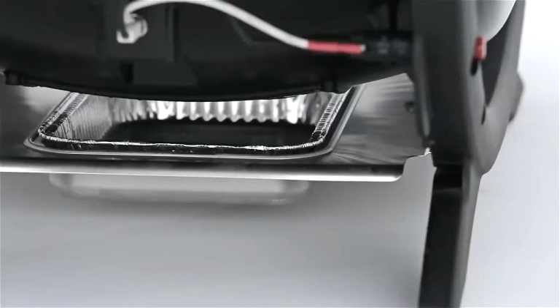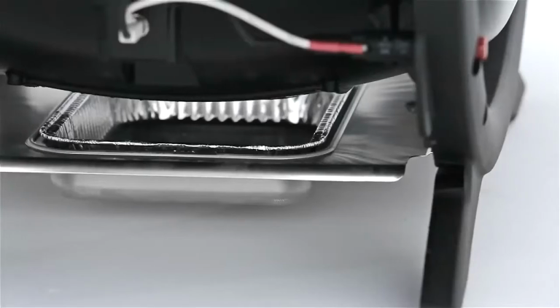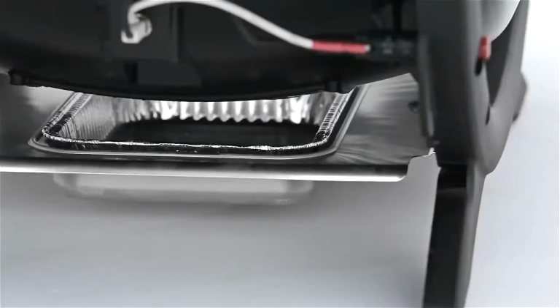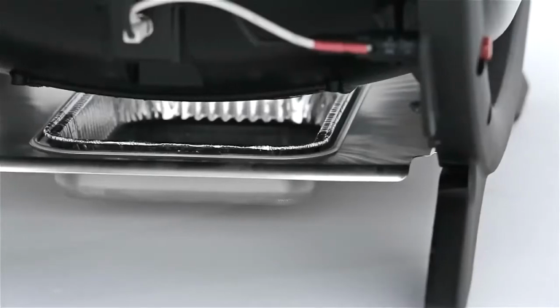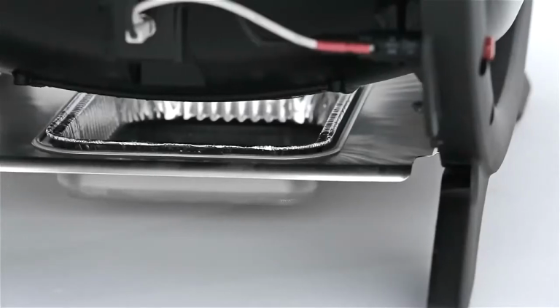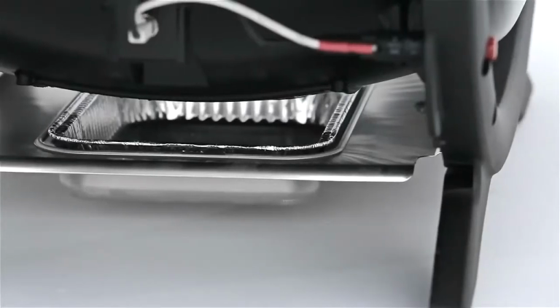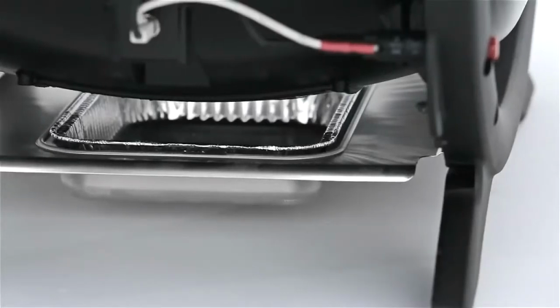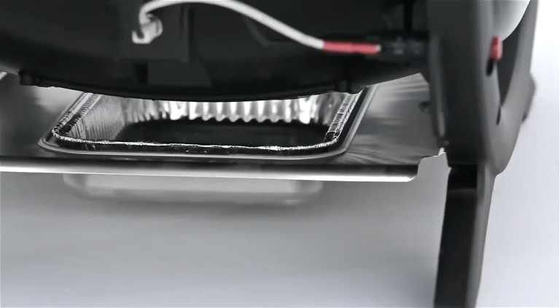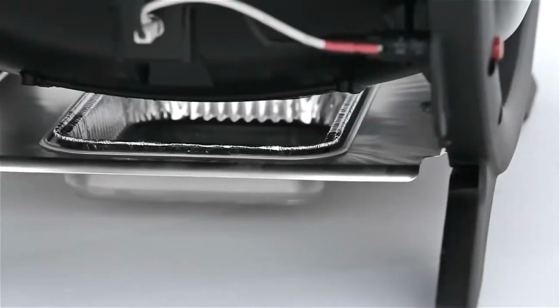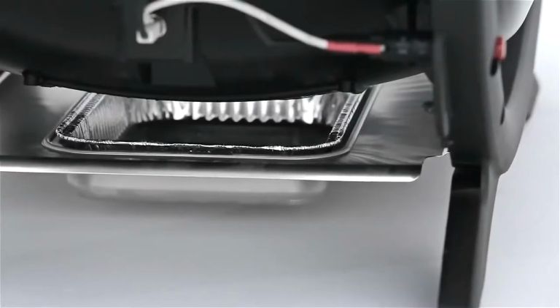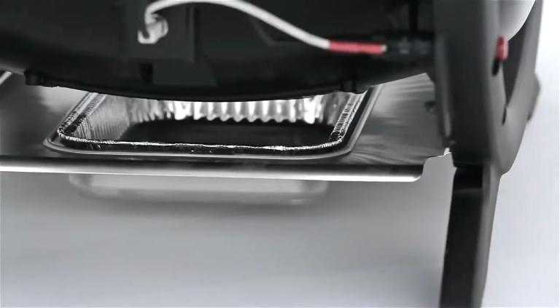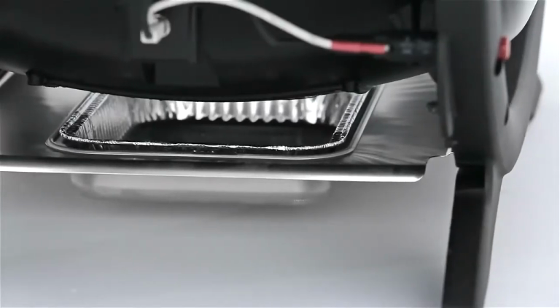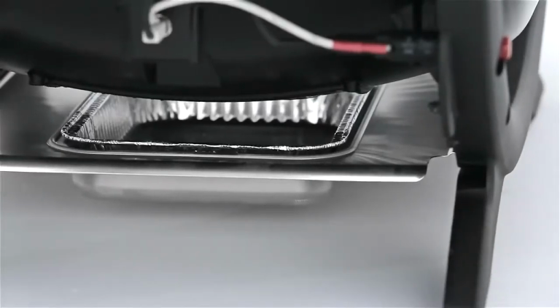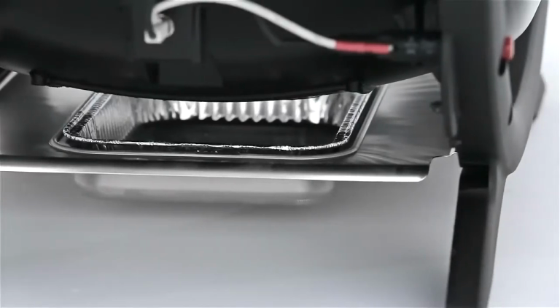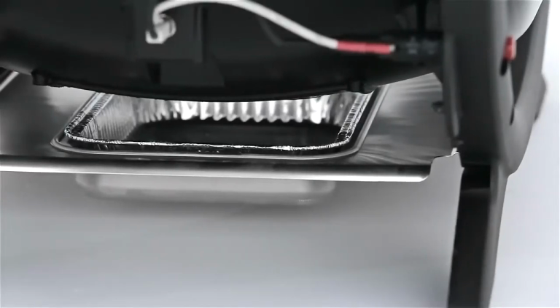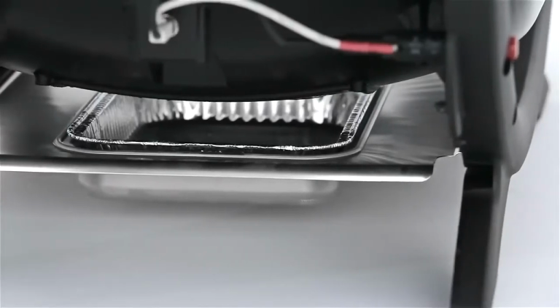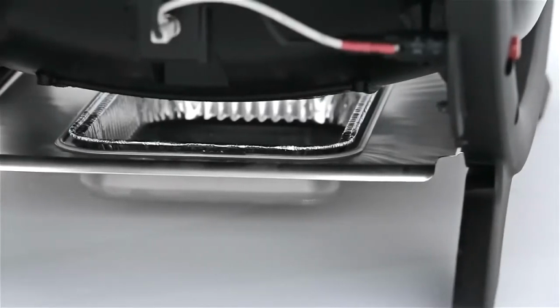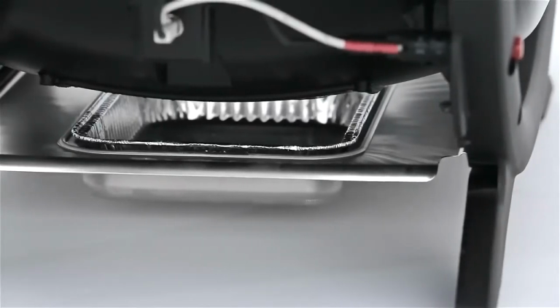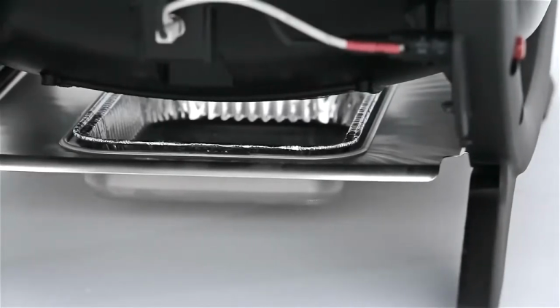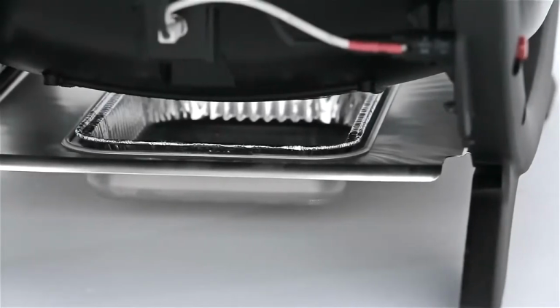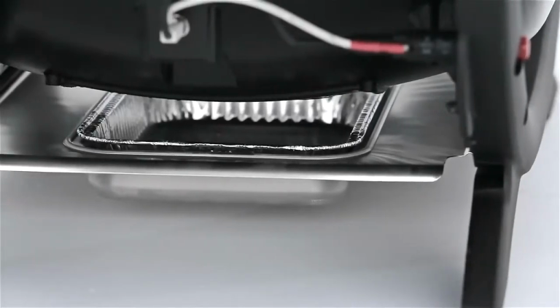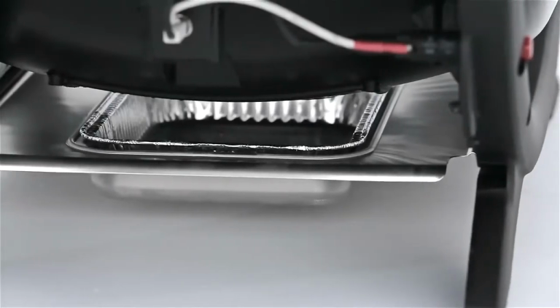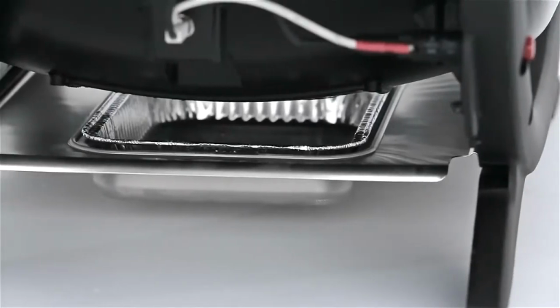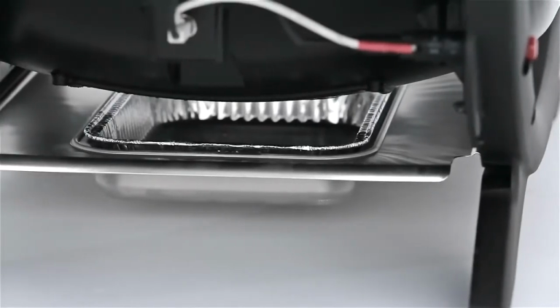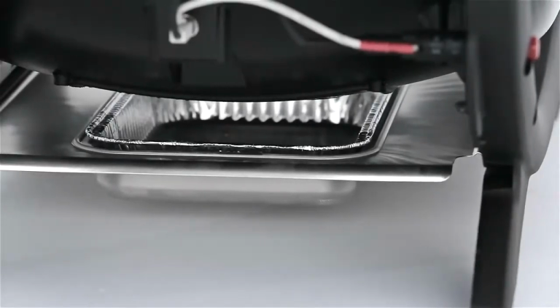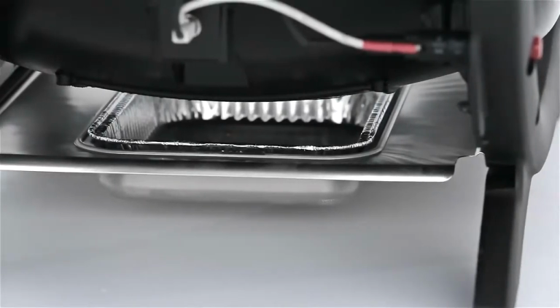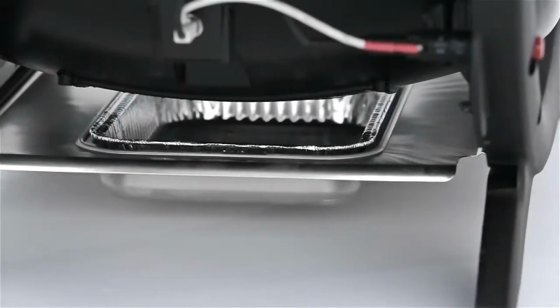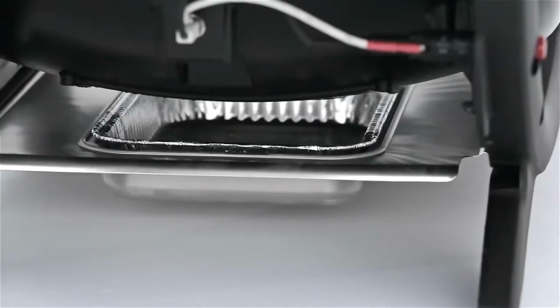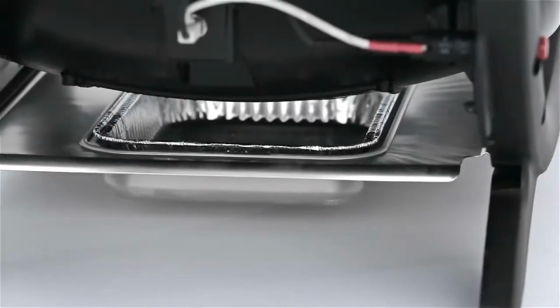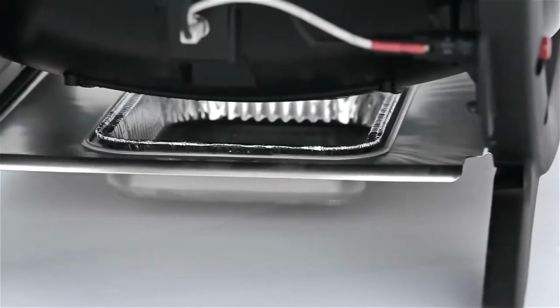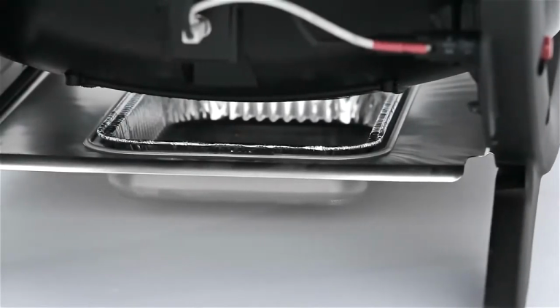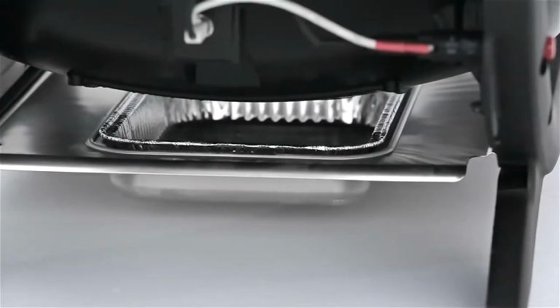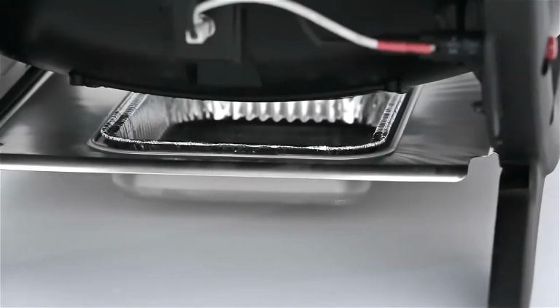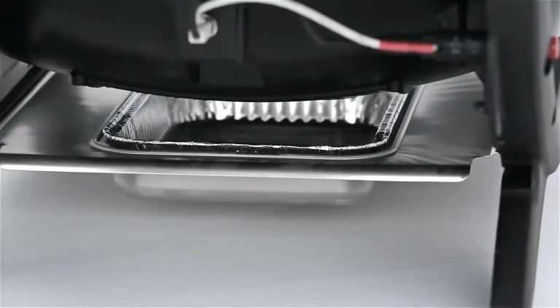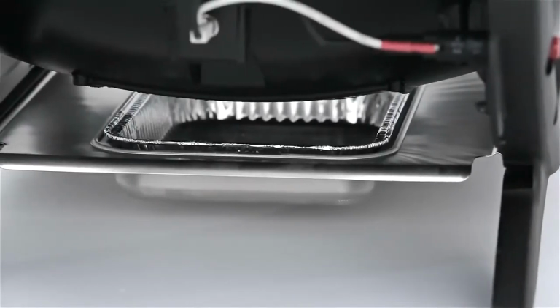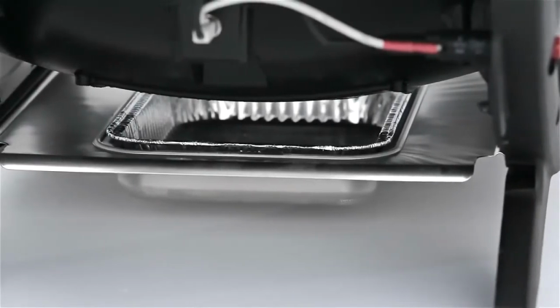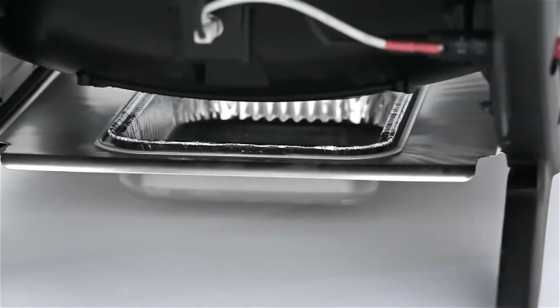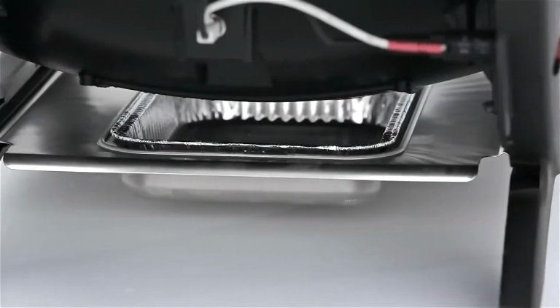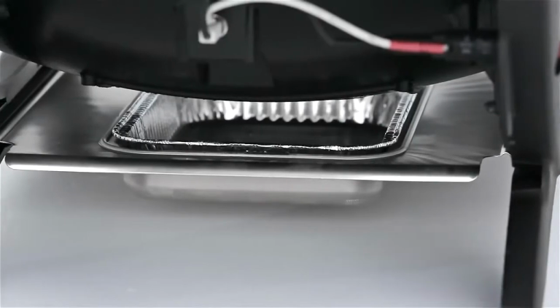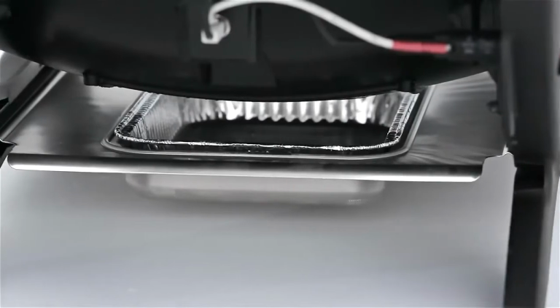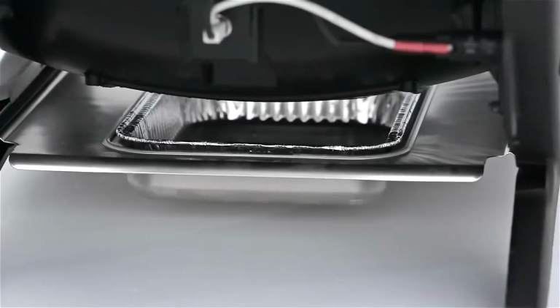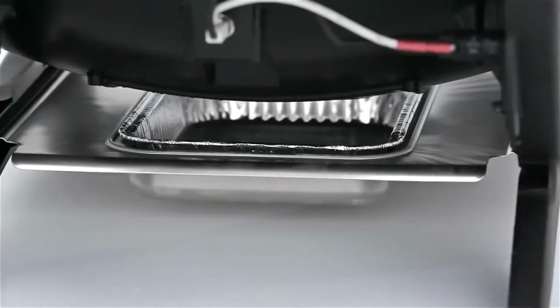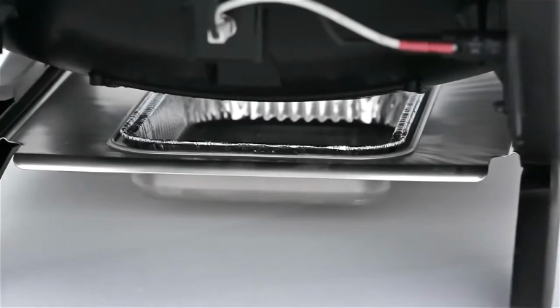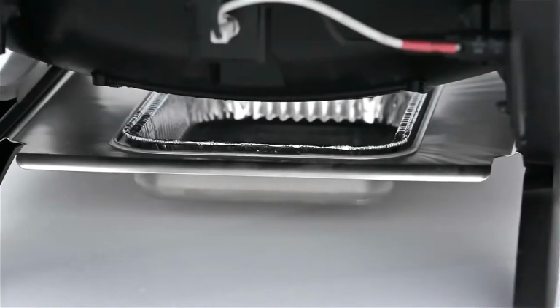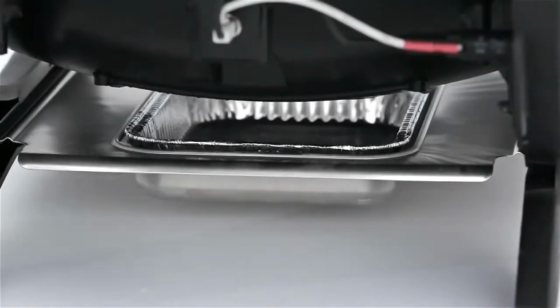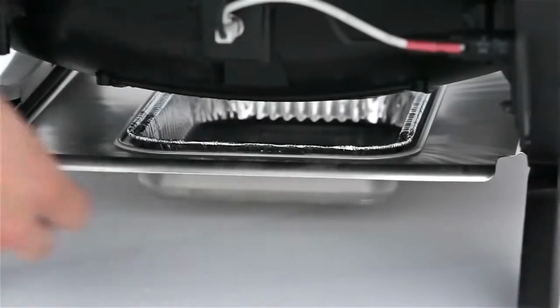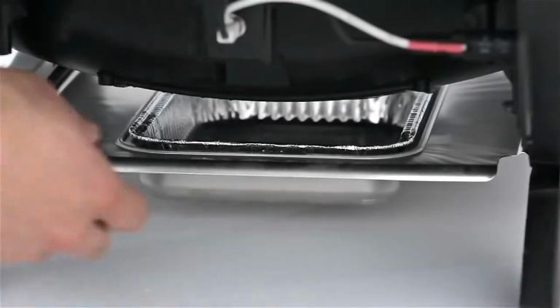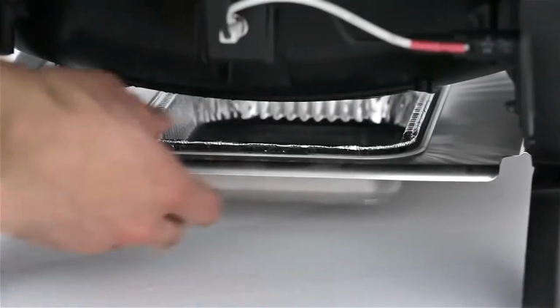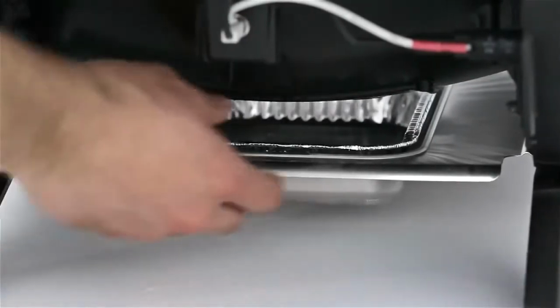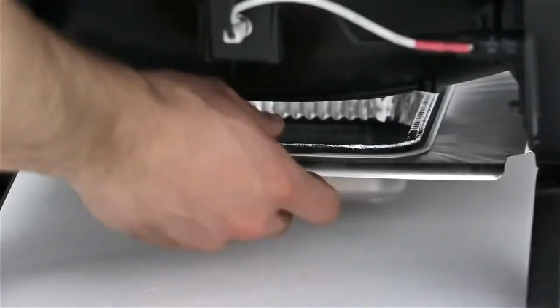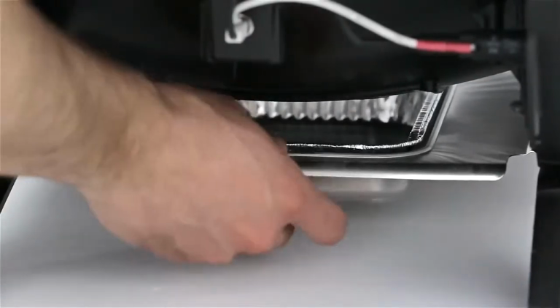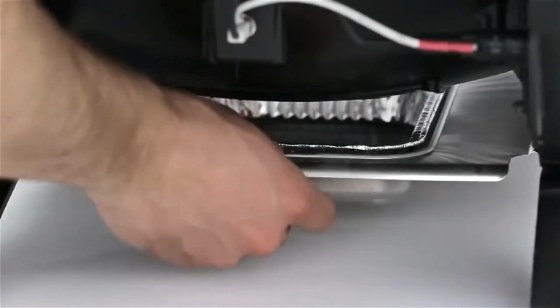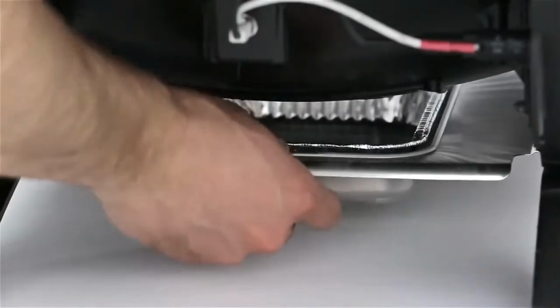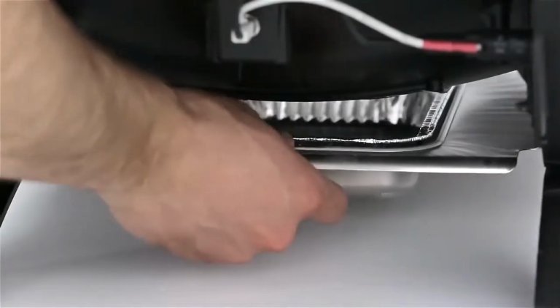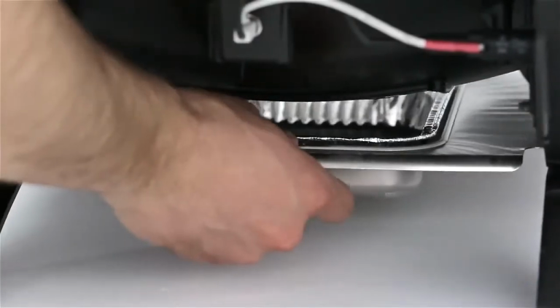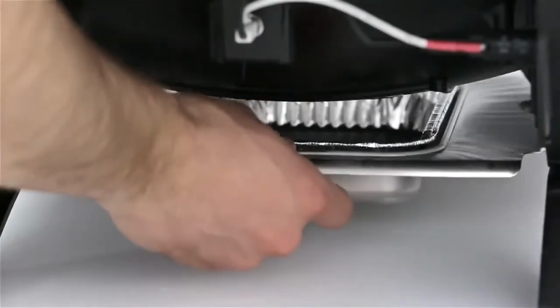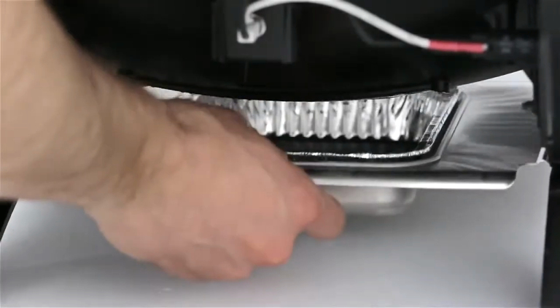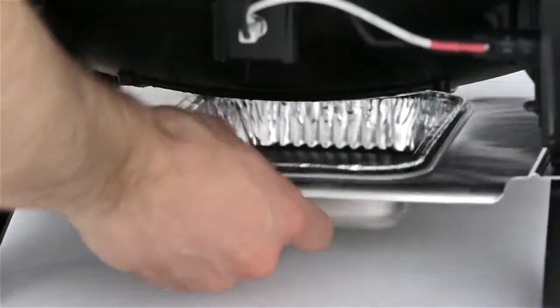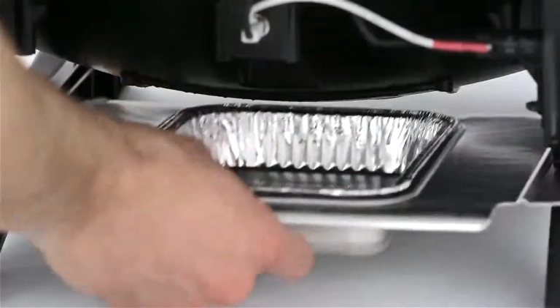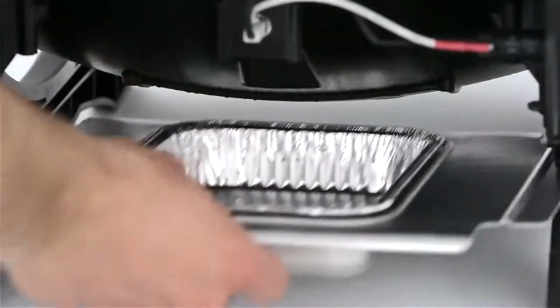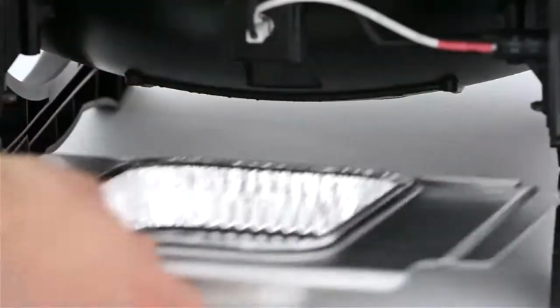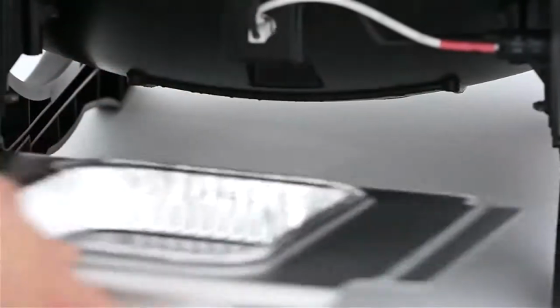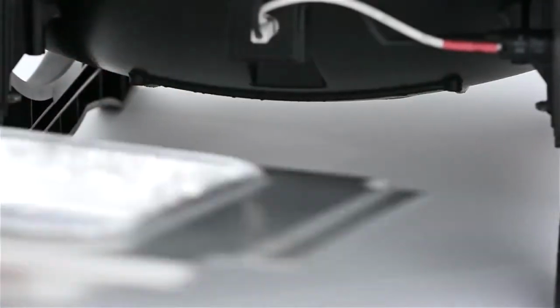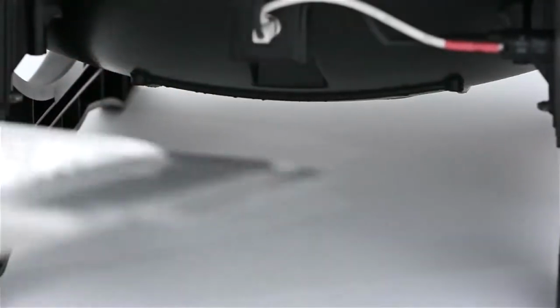Beneath the cast aluminum body, a removable catch pan holds meat juices and rendered fat until it can be emptied.